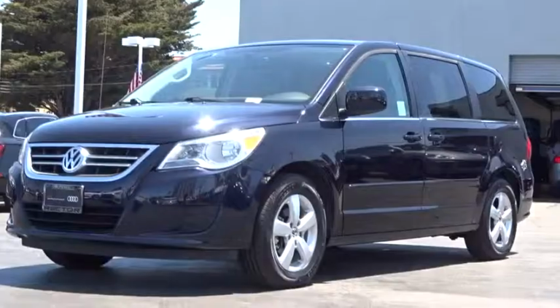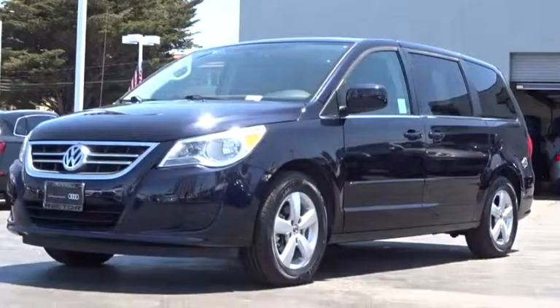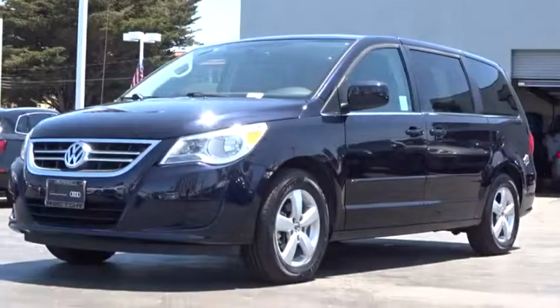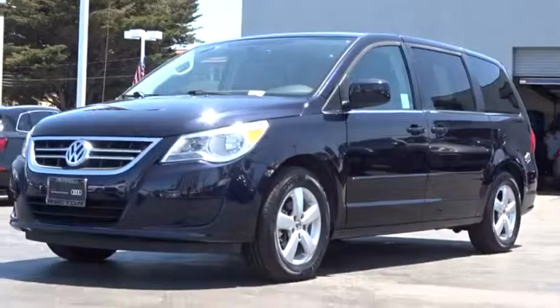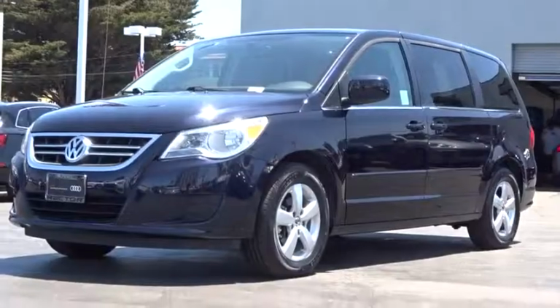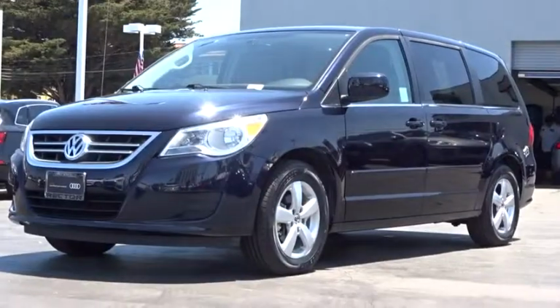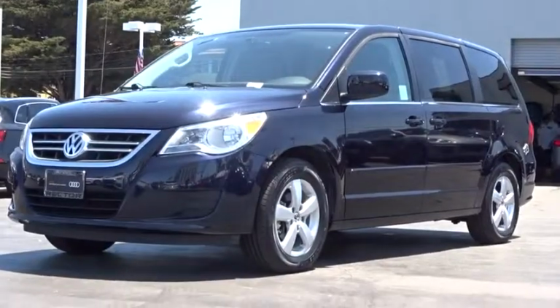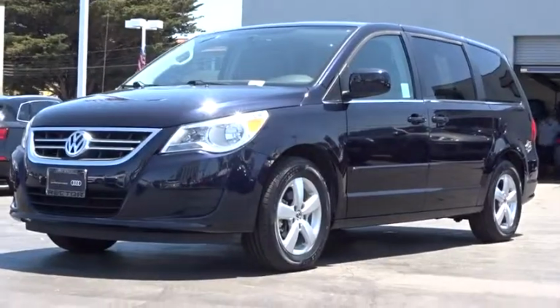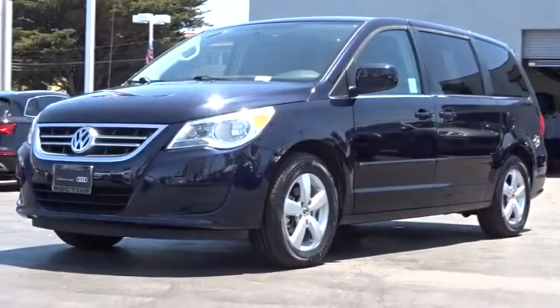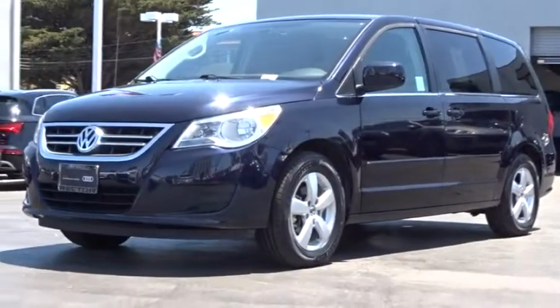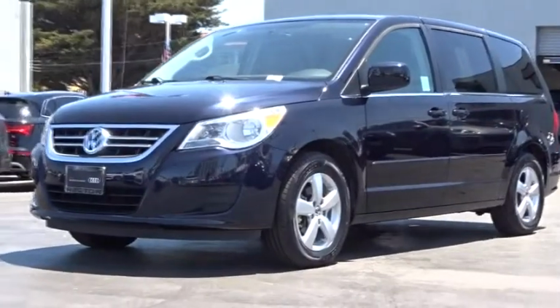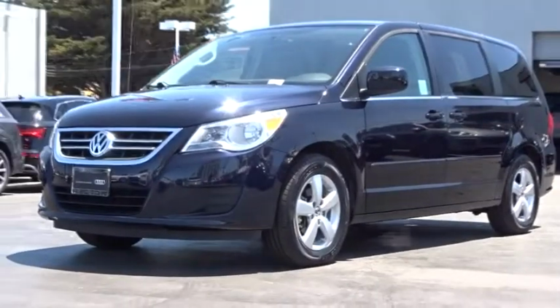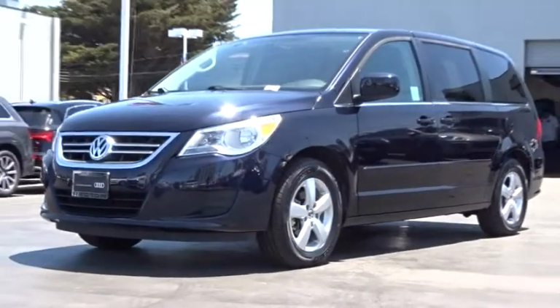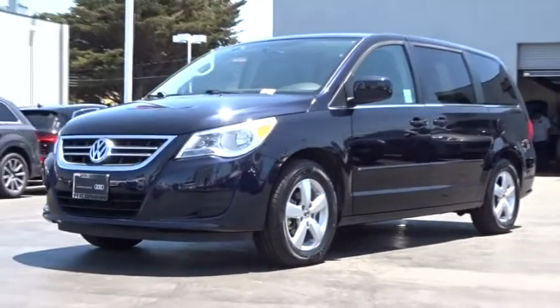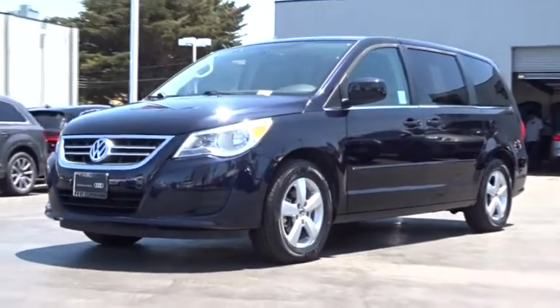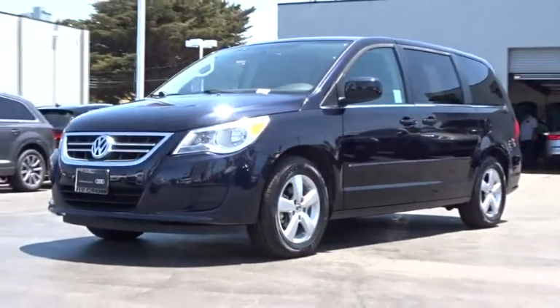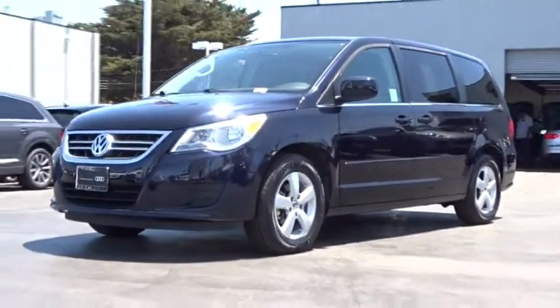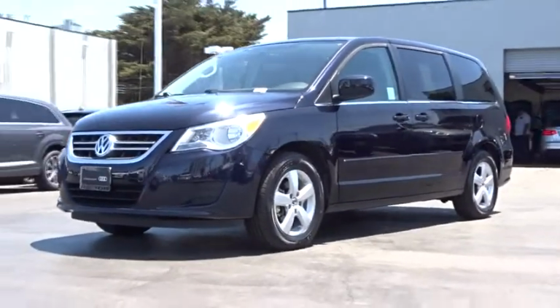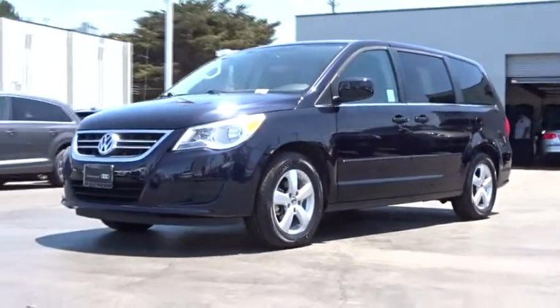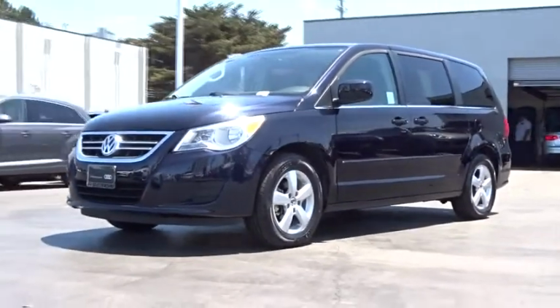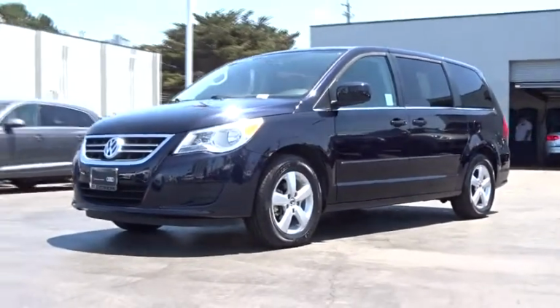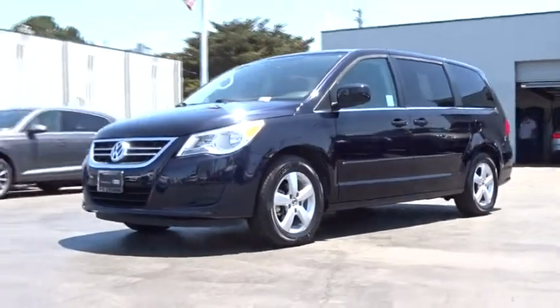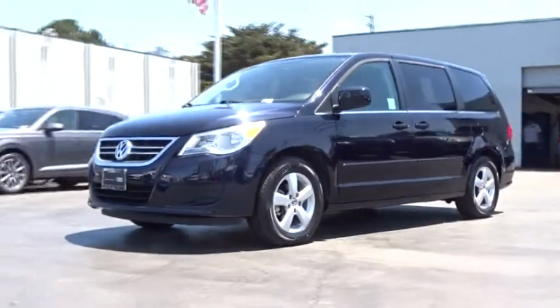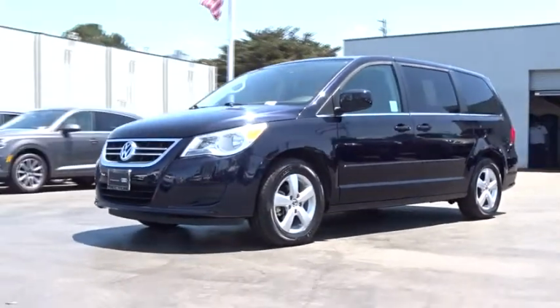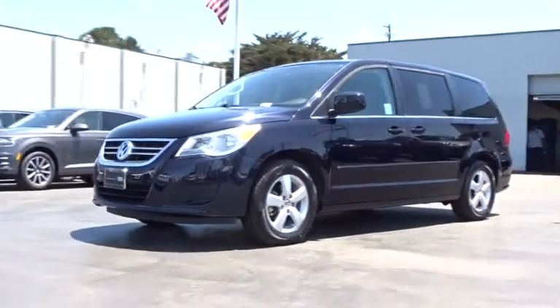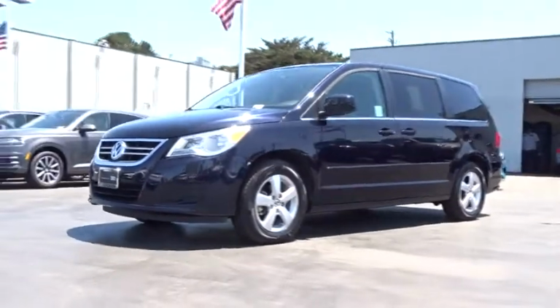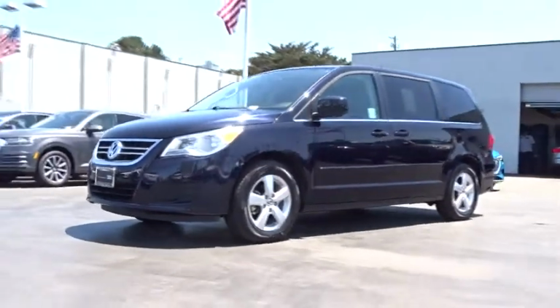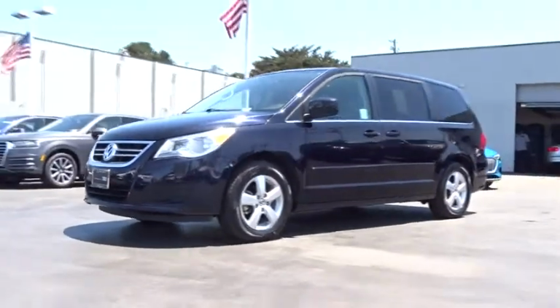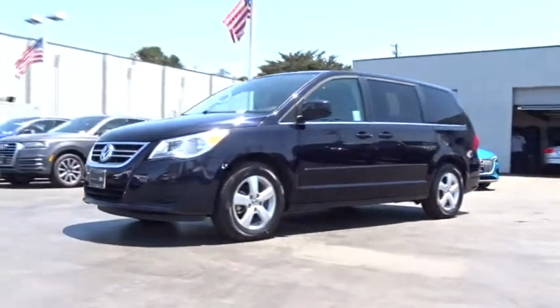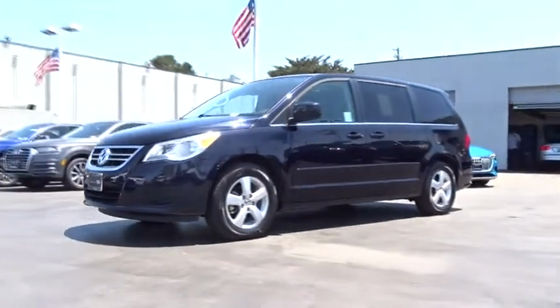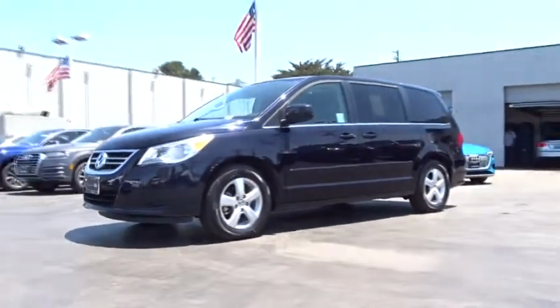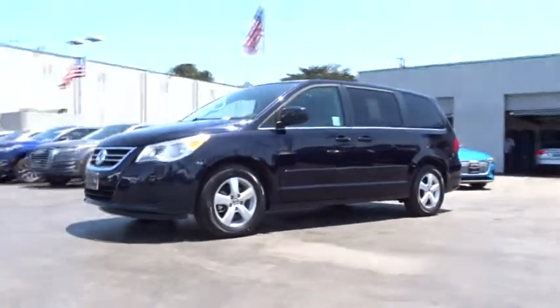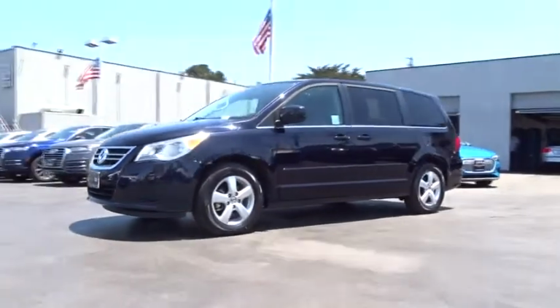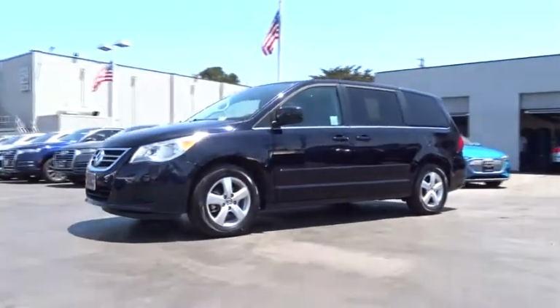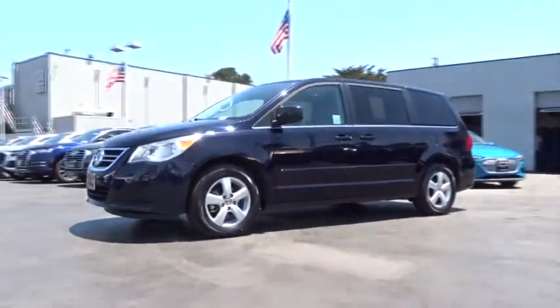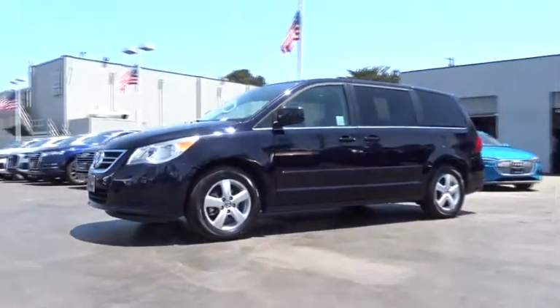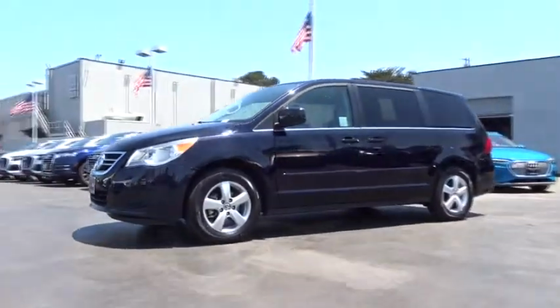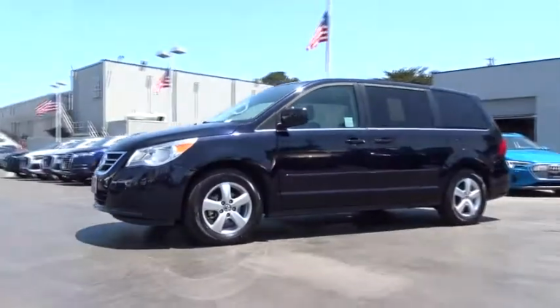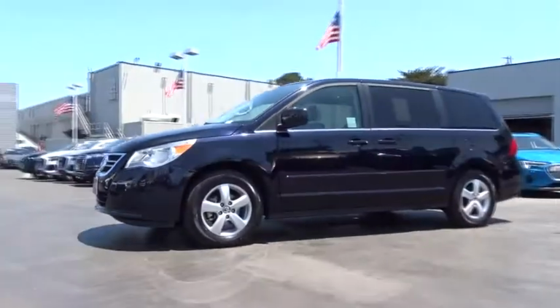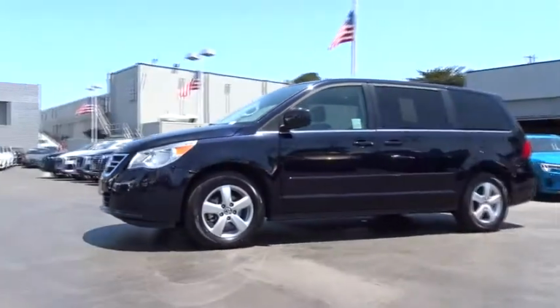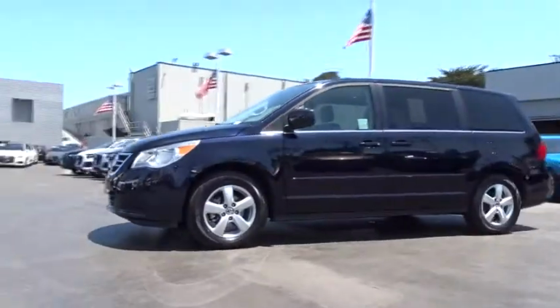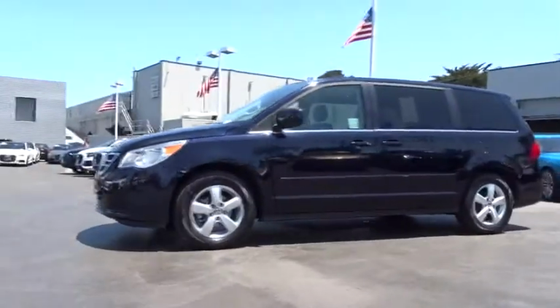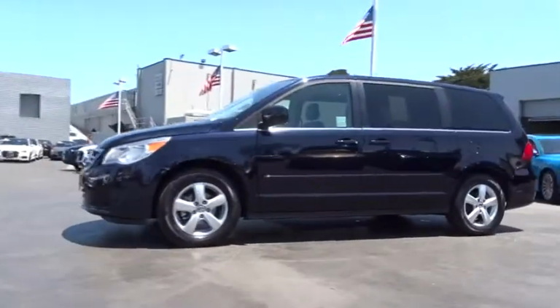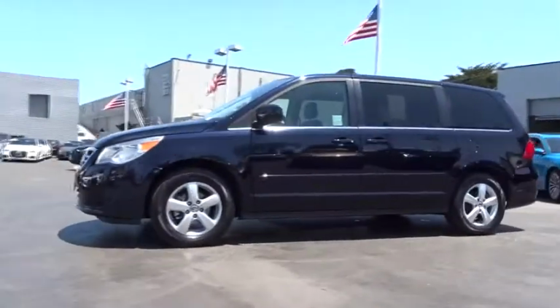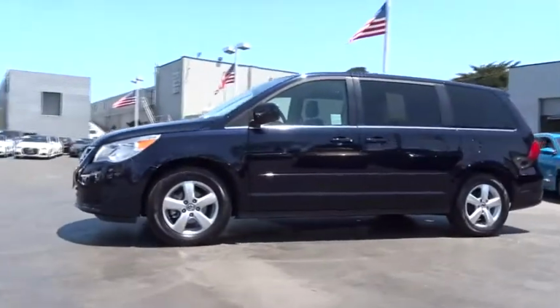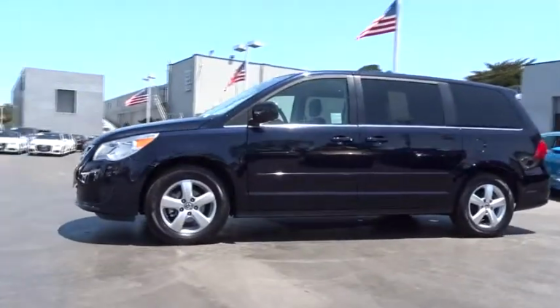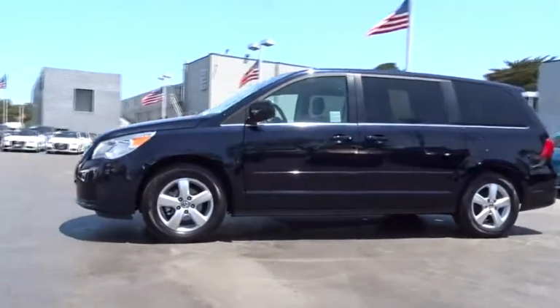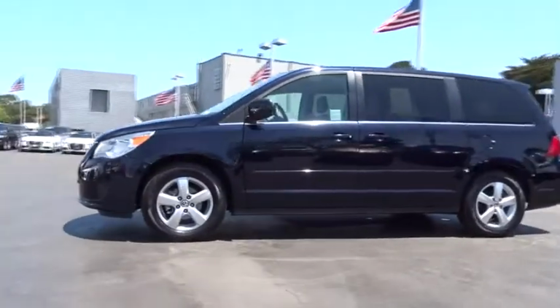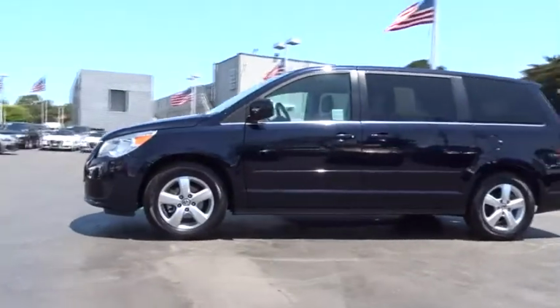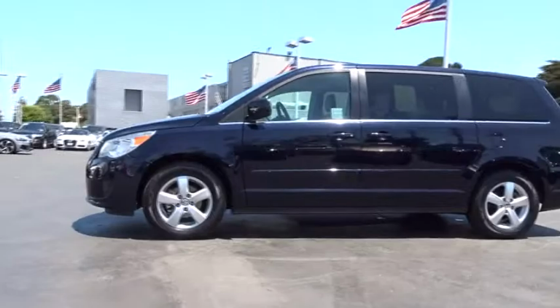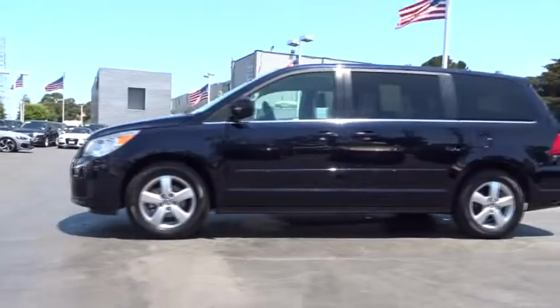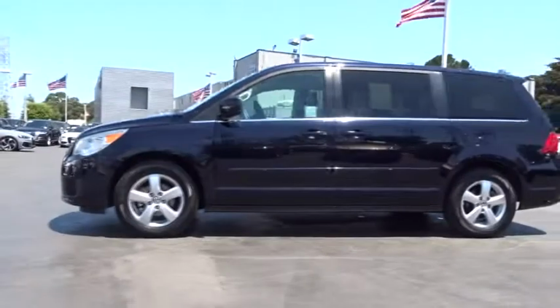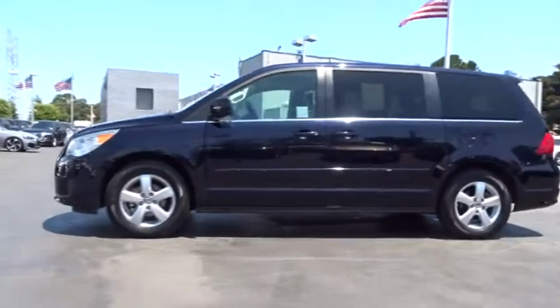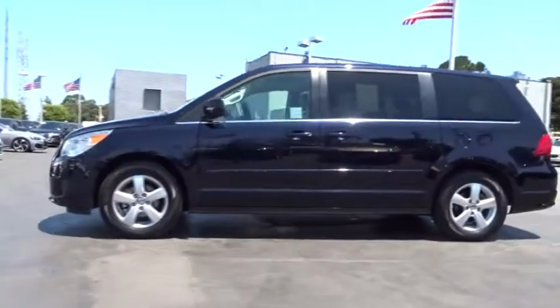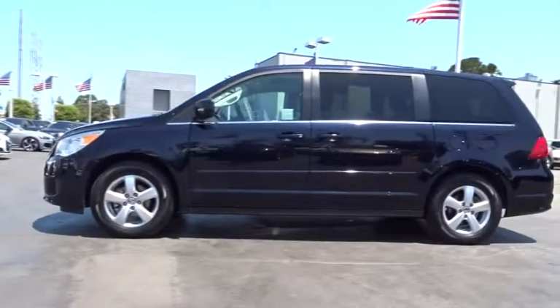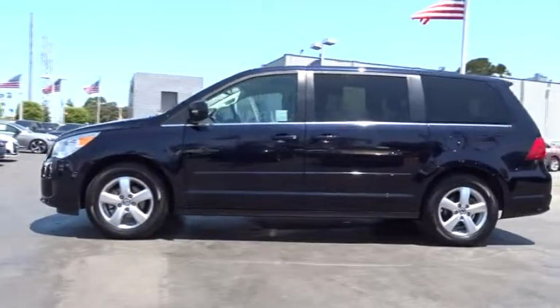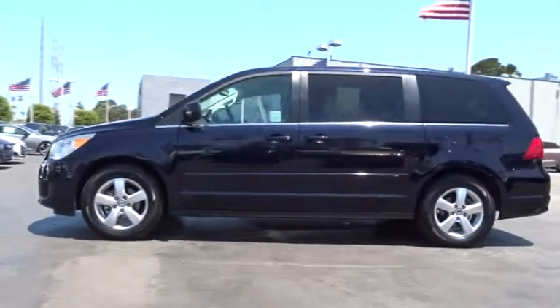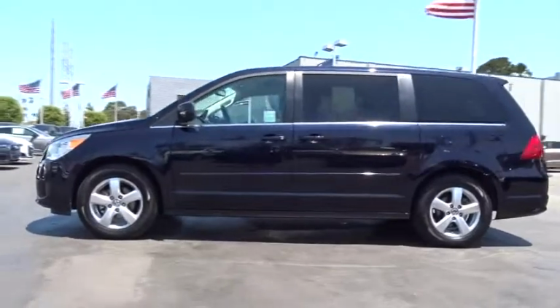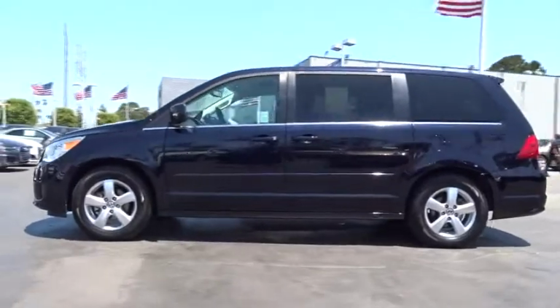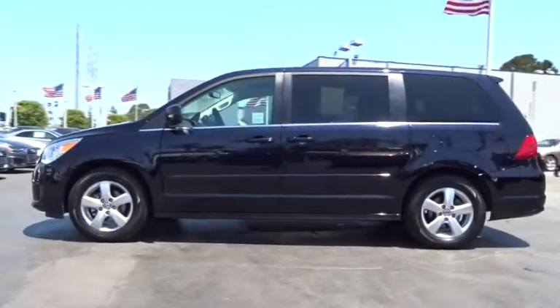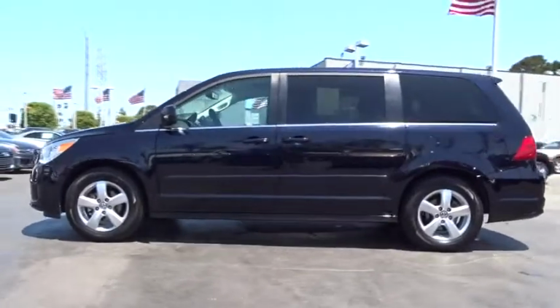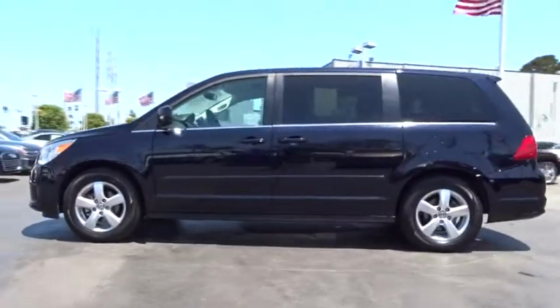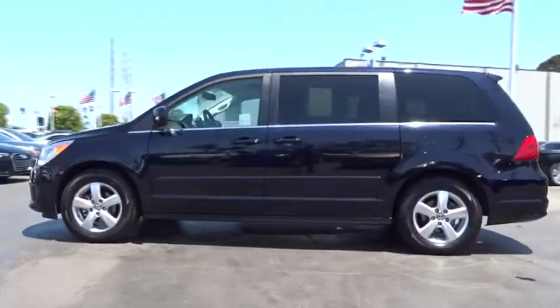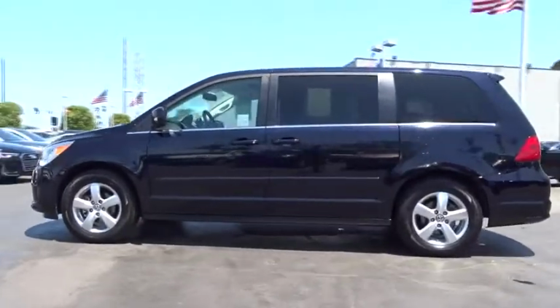The 2010 Volkswagen Routan. Ladies and gentlemen, start your families. The Routan boom has begun.